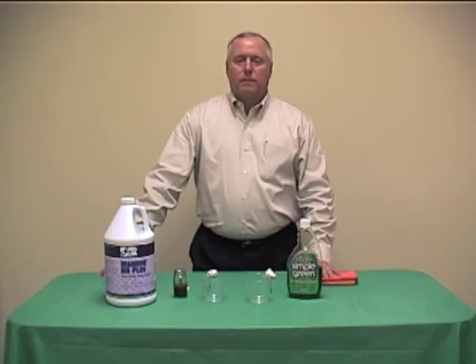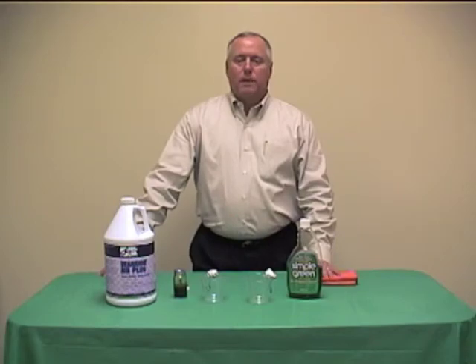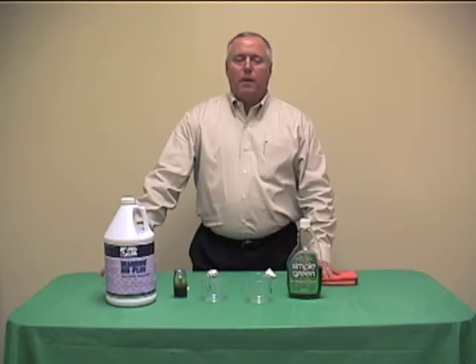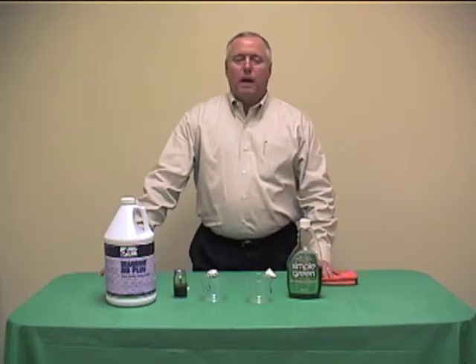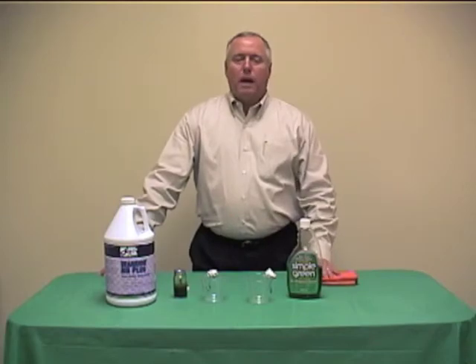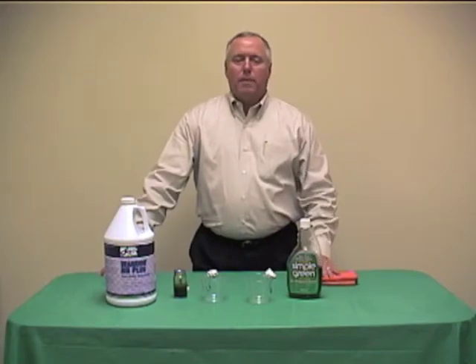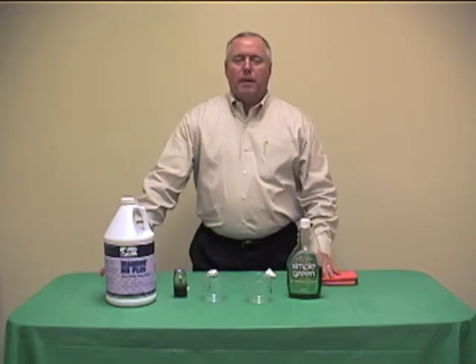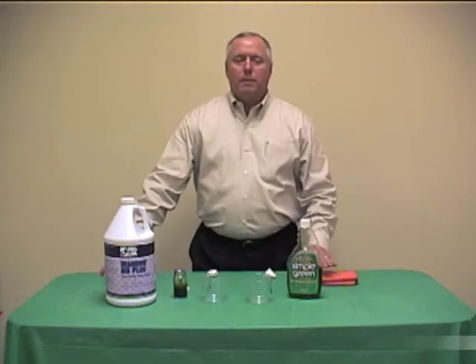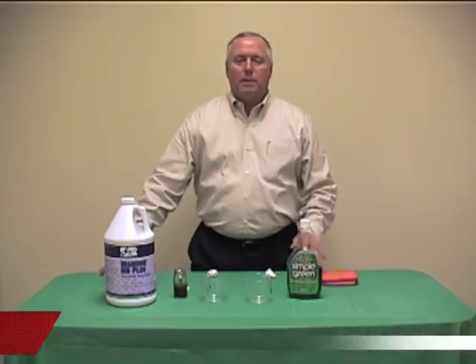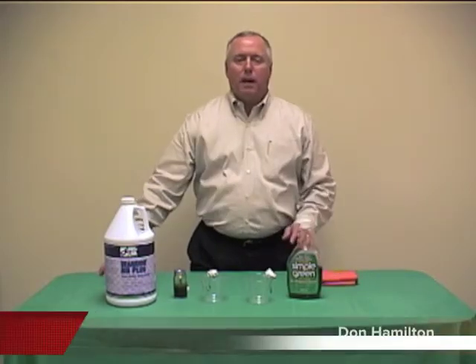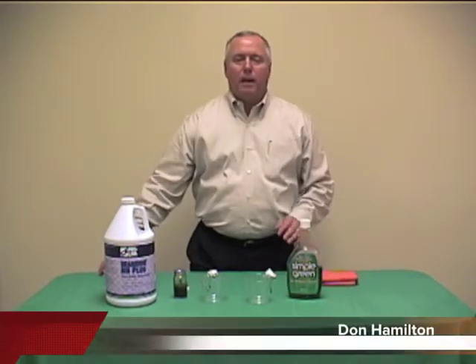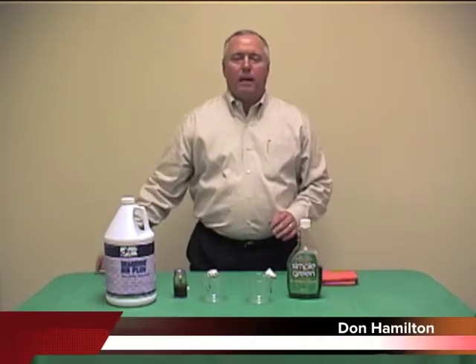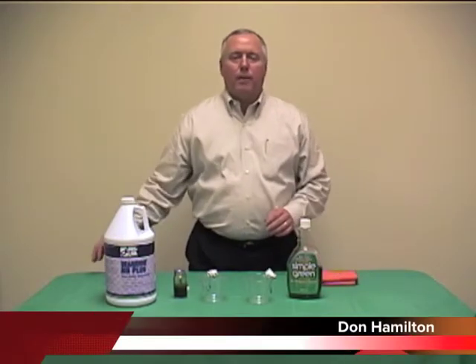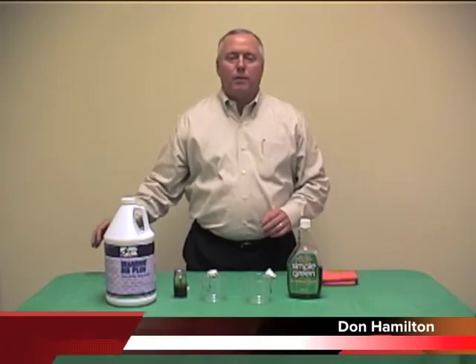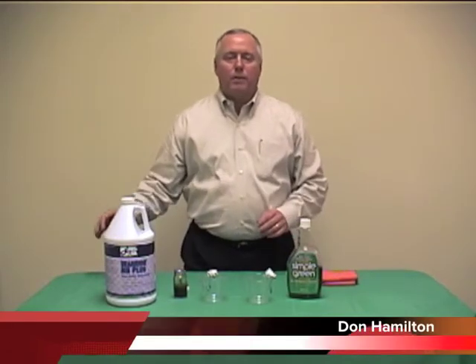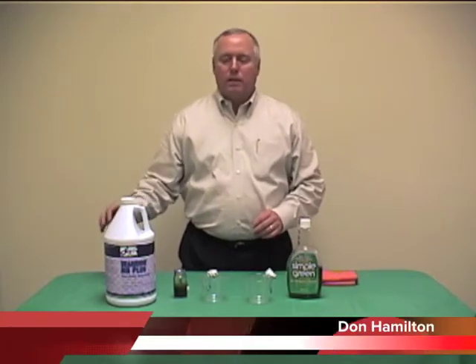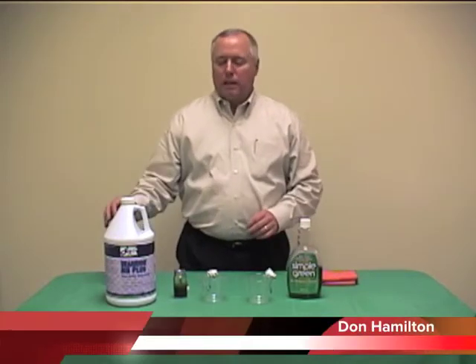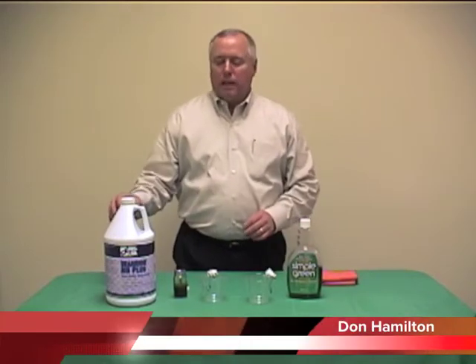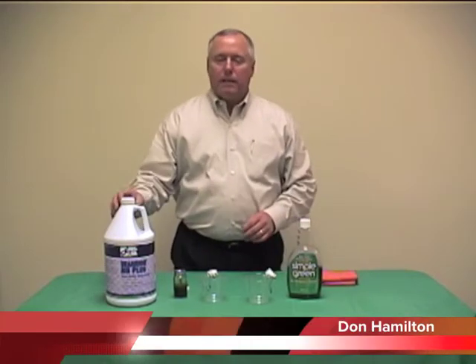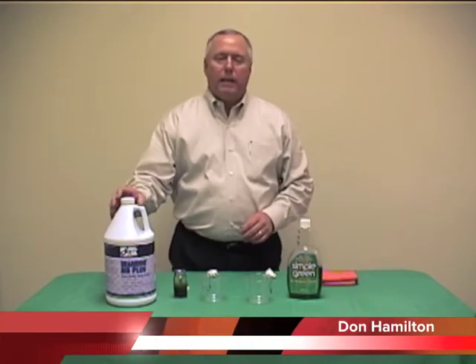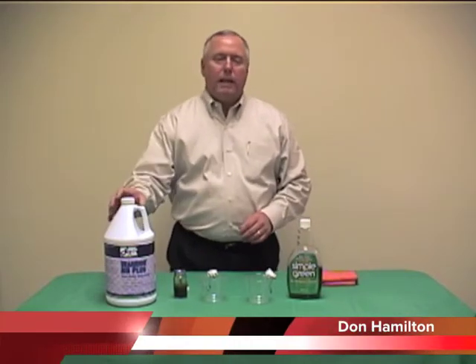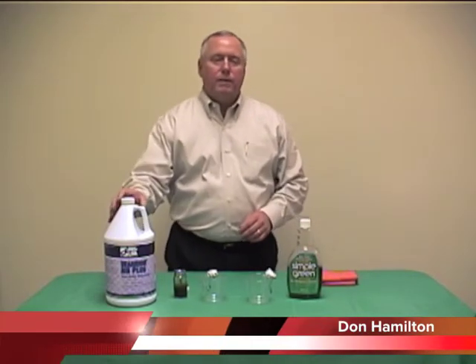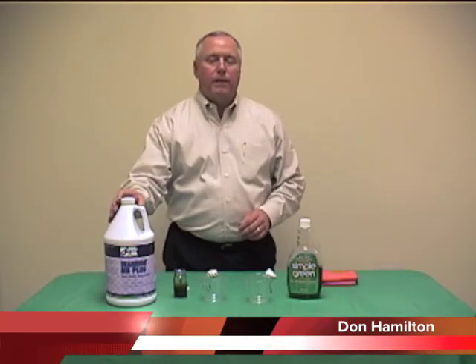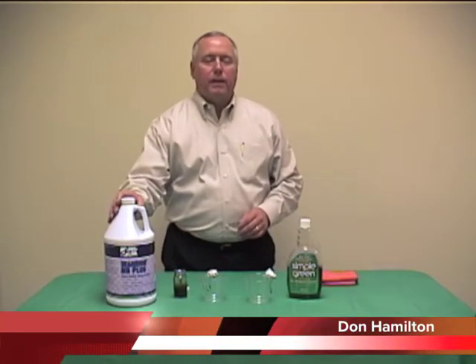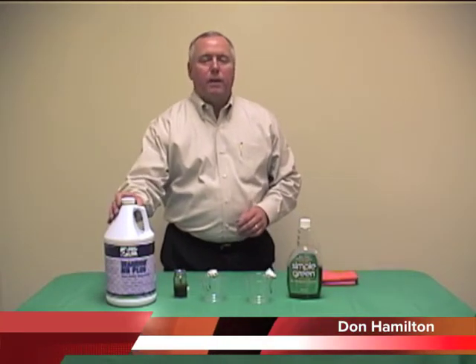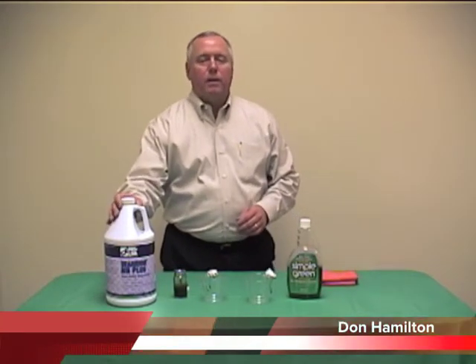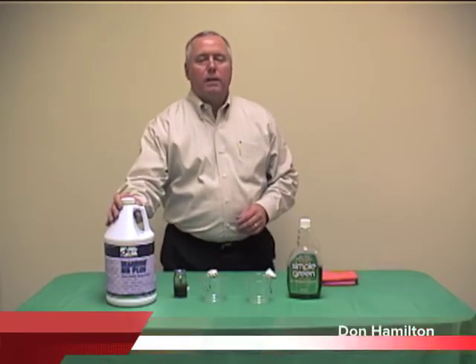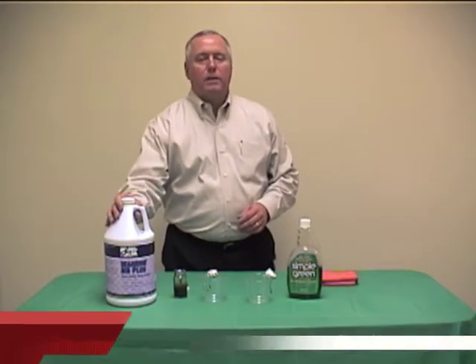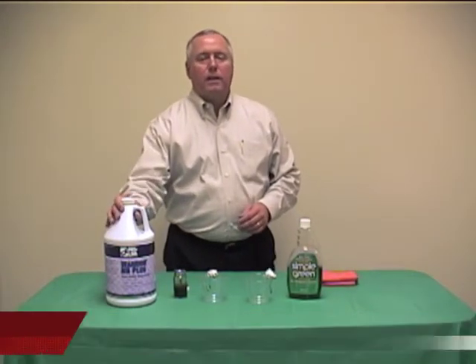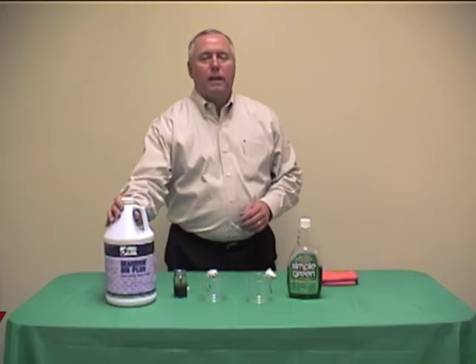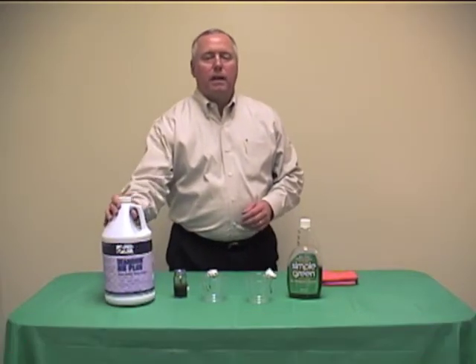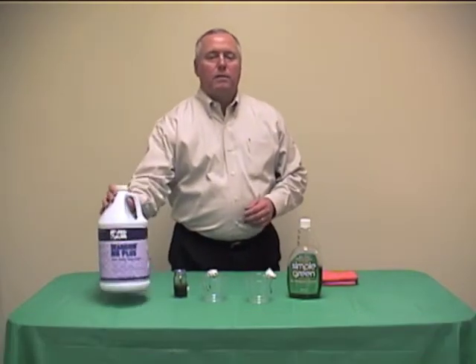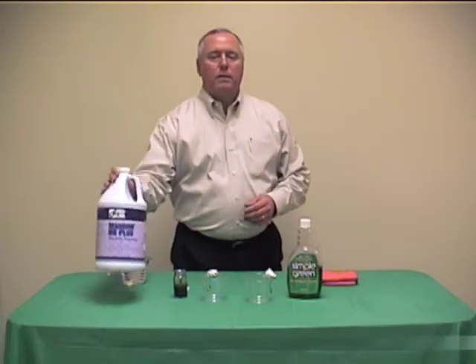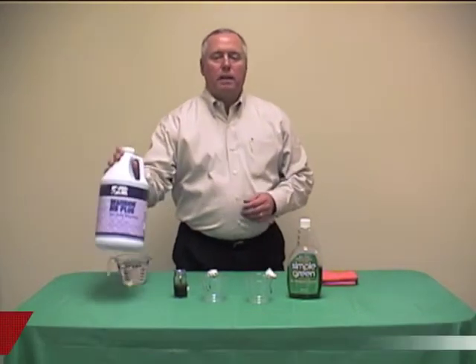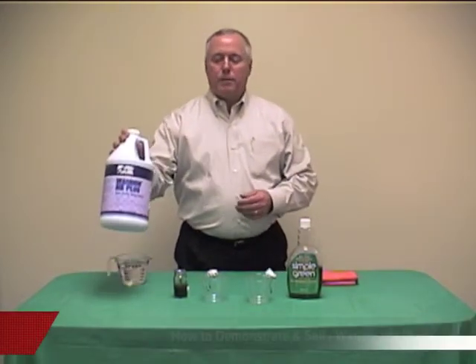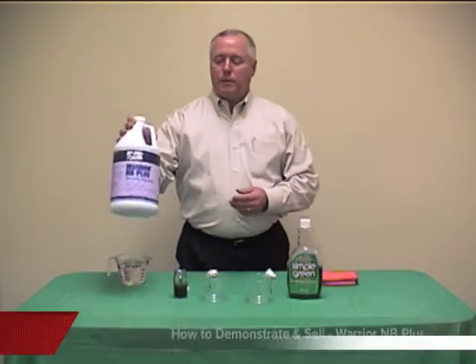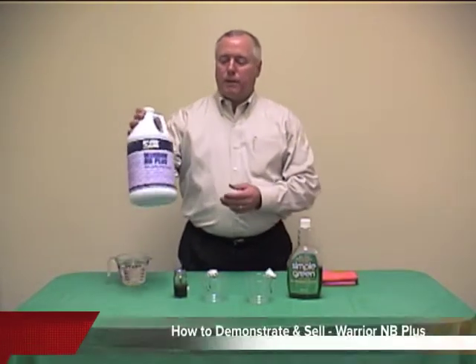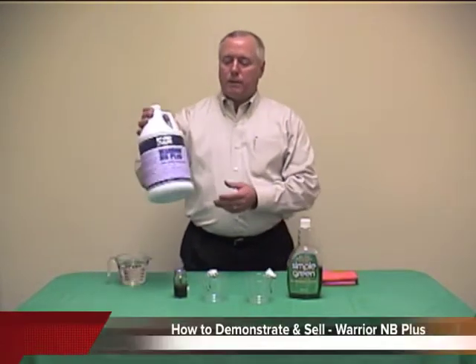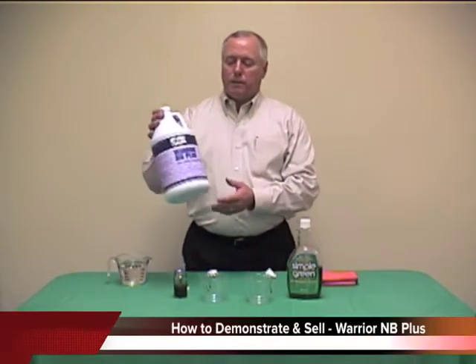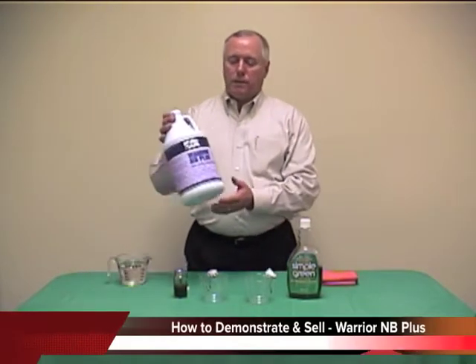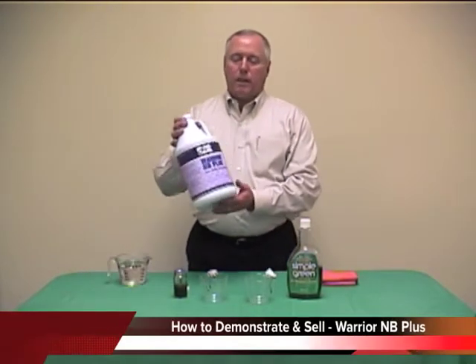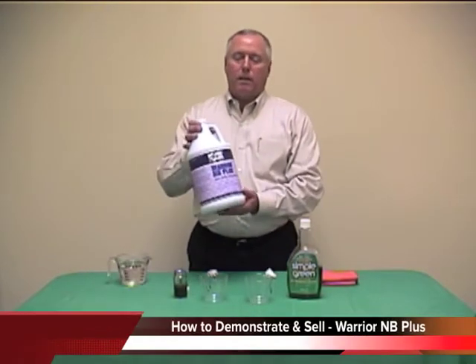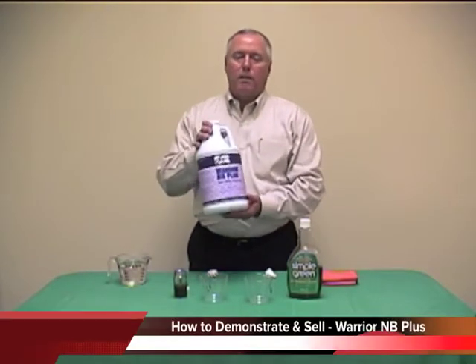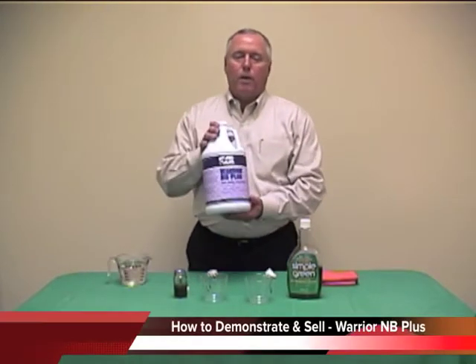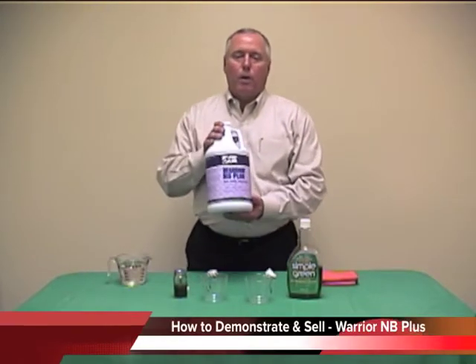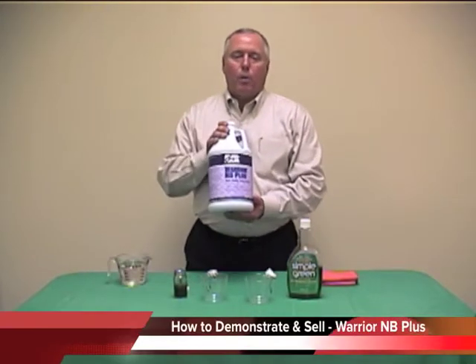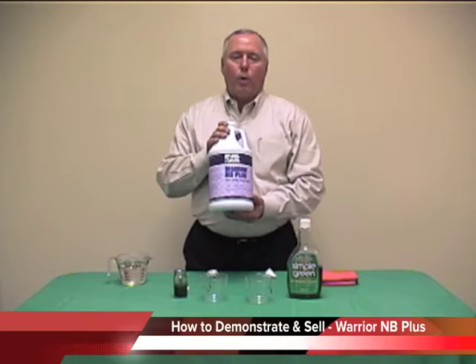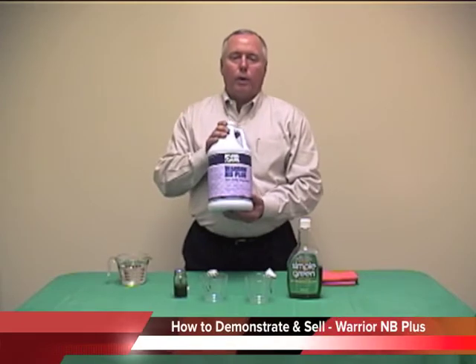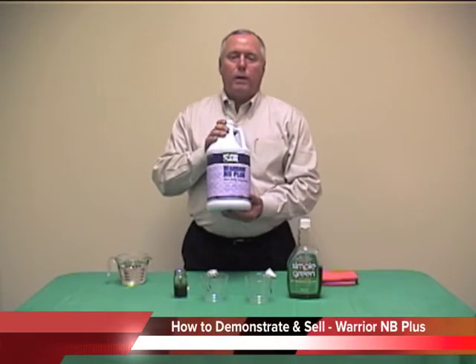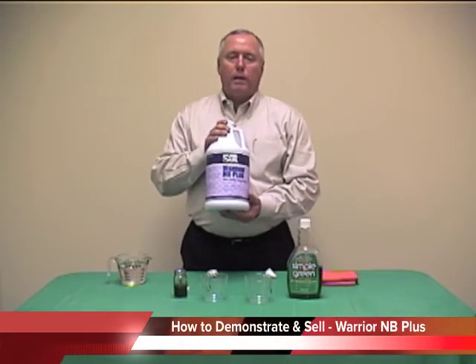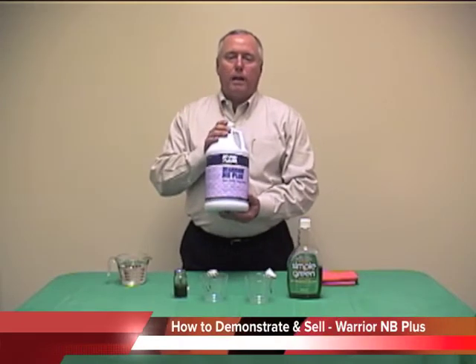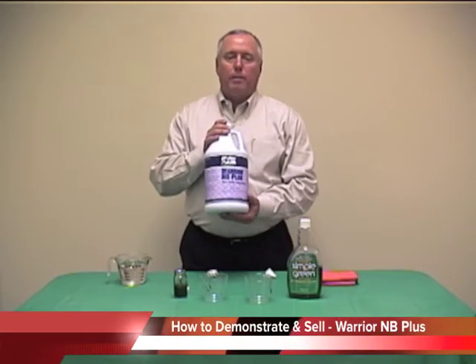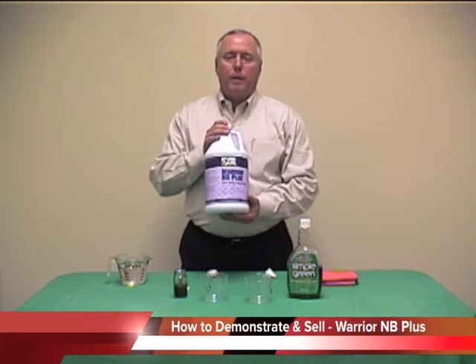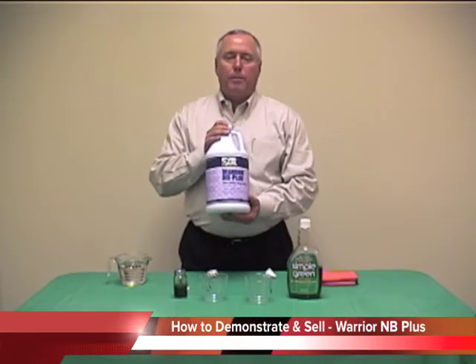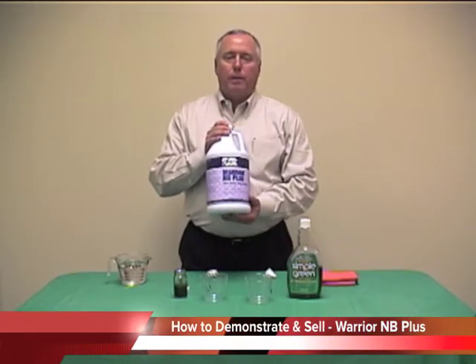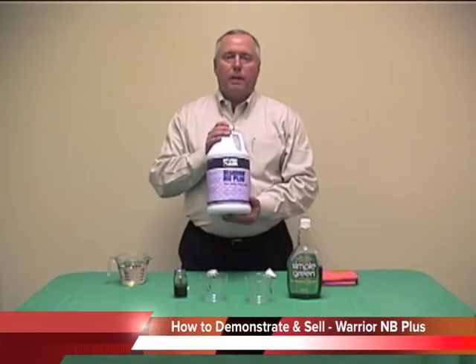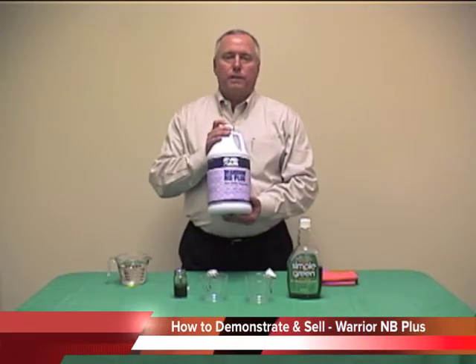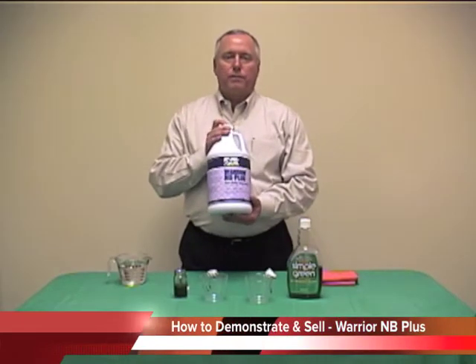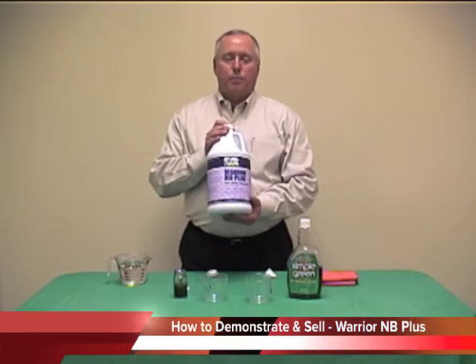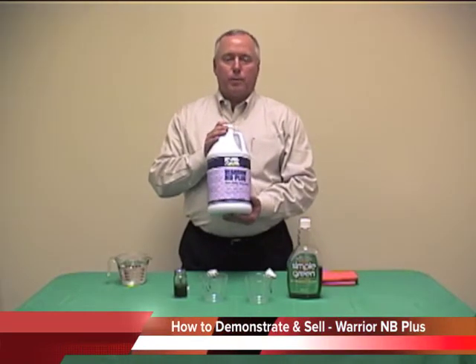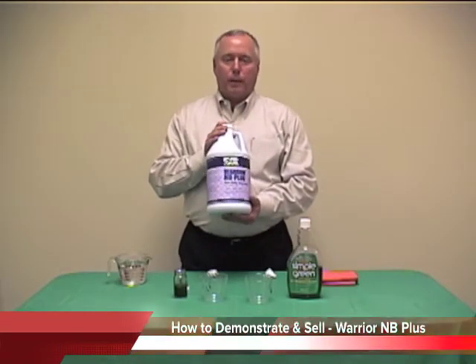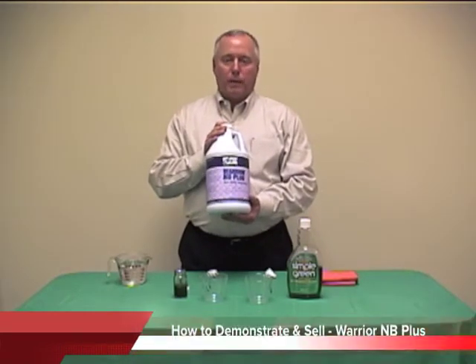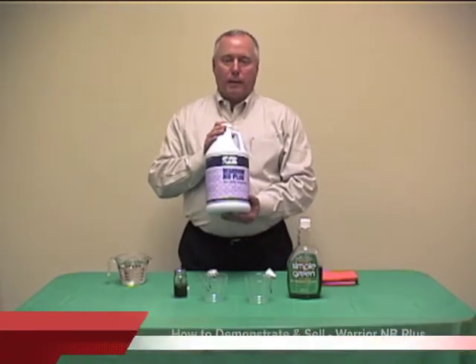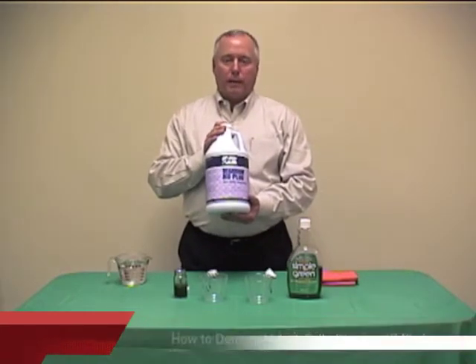Hi, my name is Don Hamilton. Today's video is on how to demonstrate and sell Warrior NB Plus from ProLink.